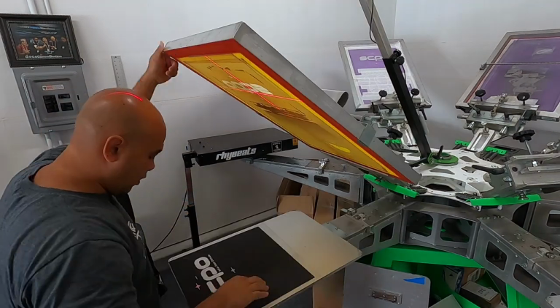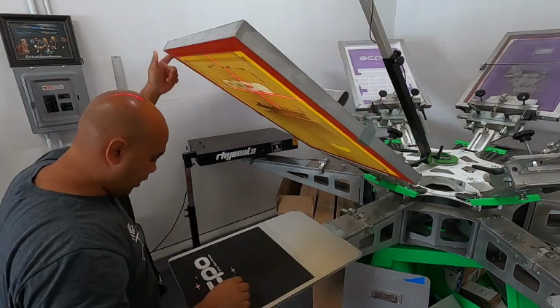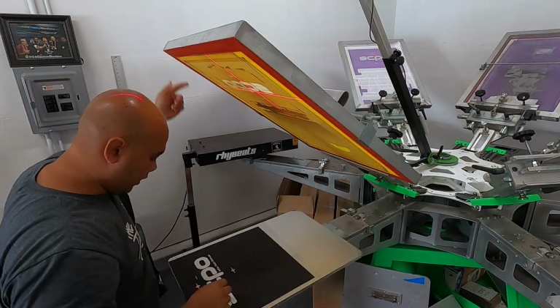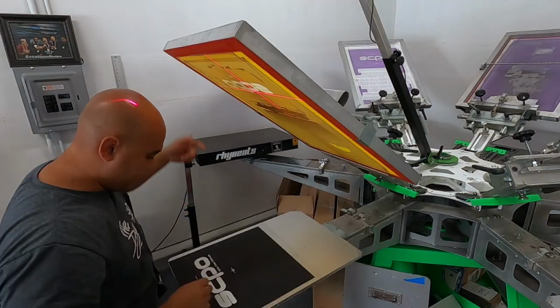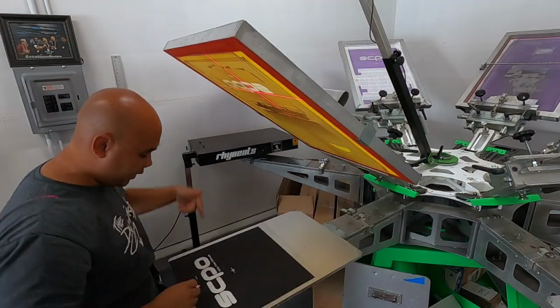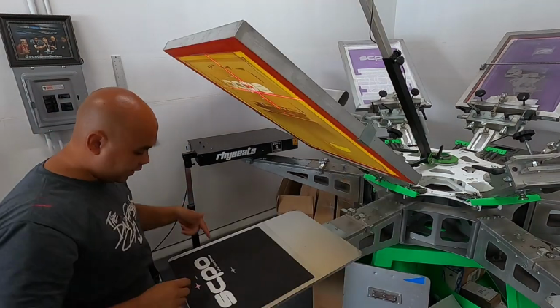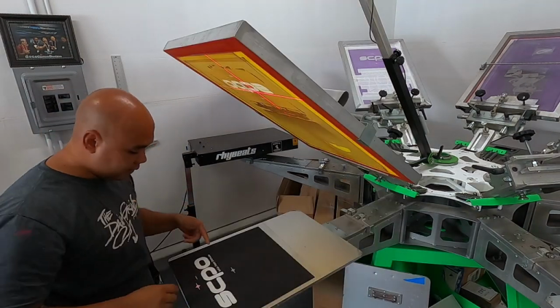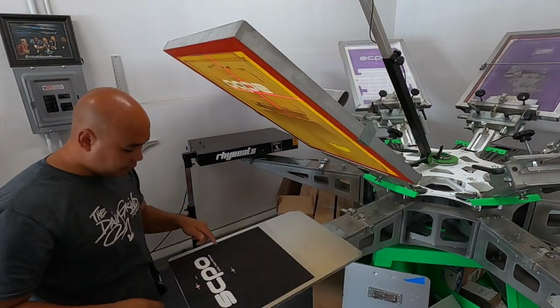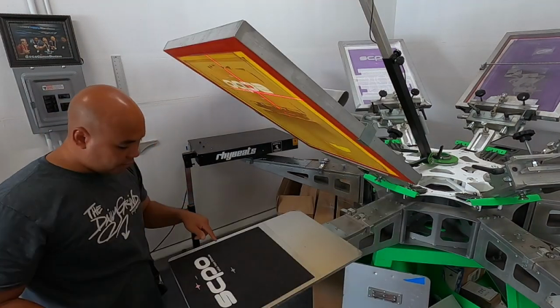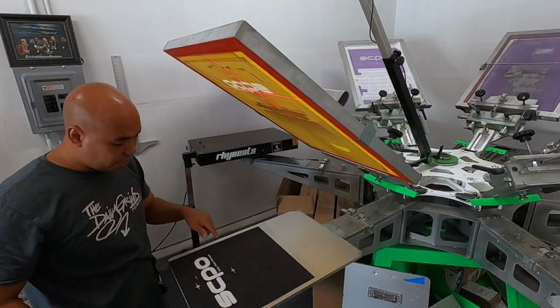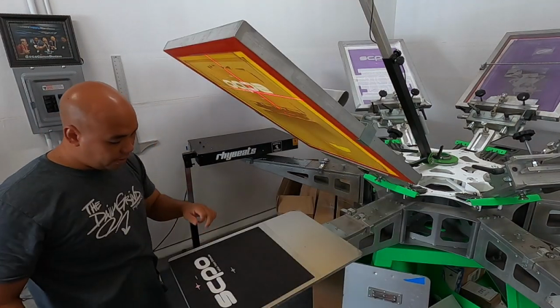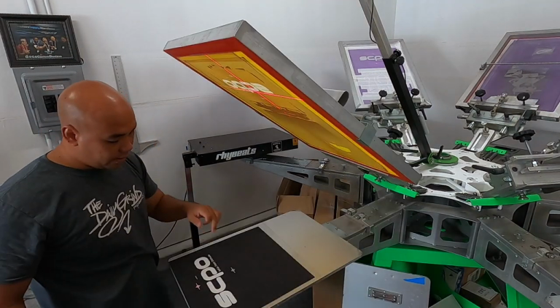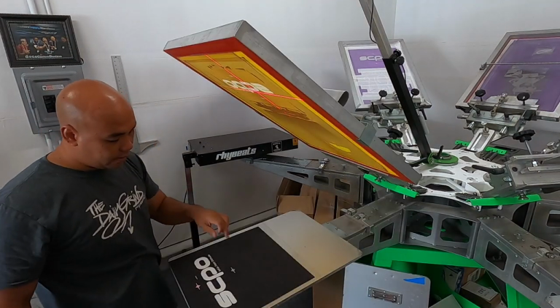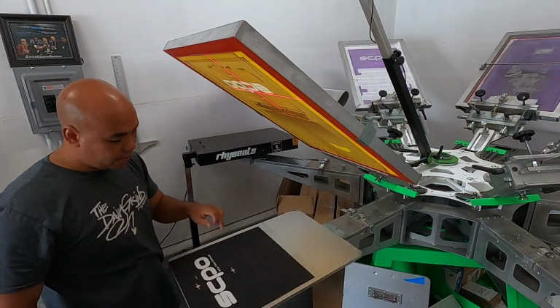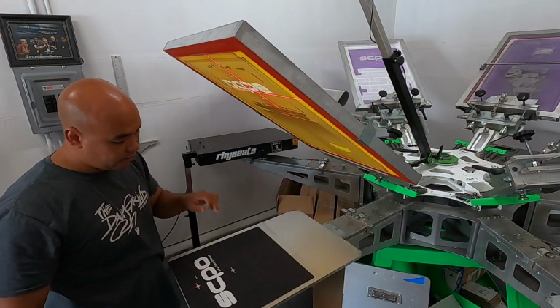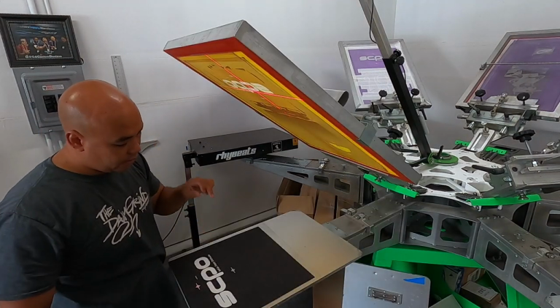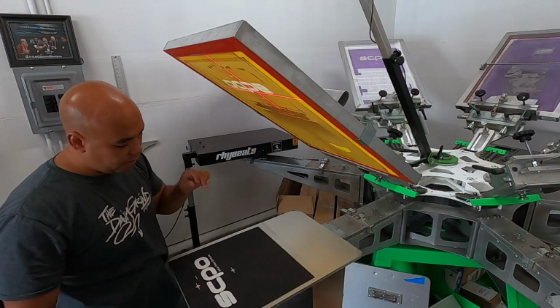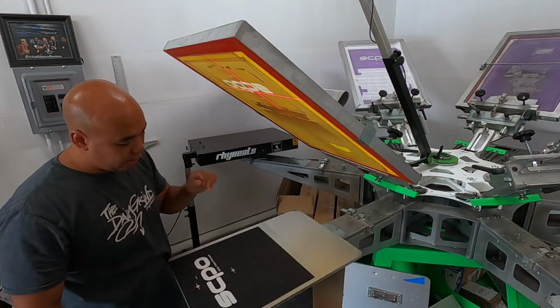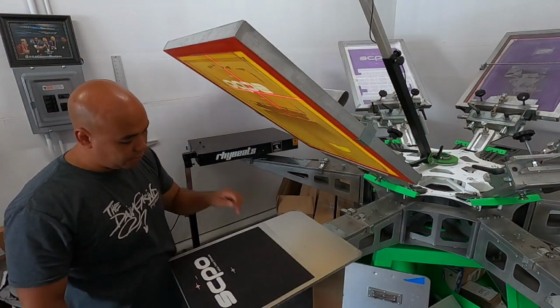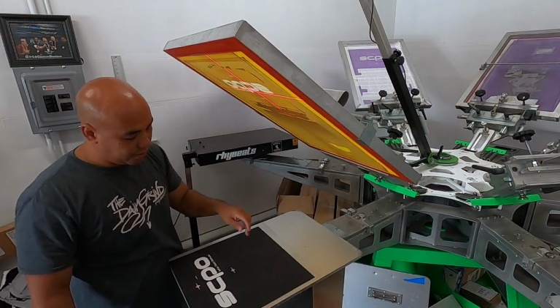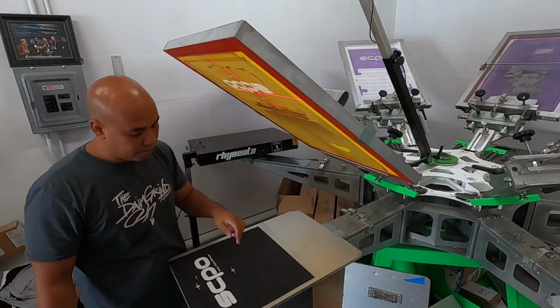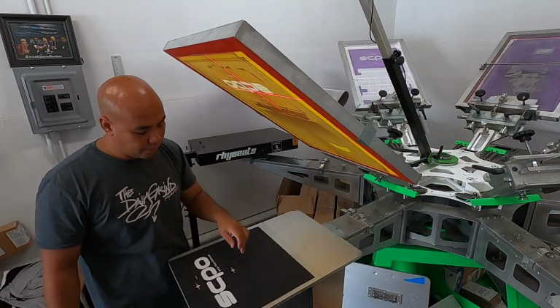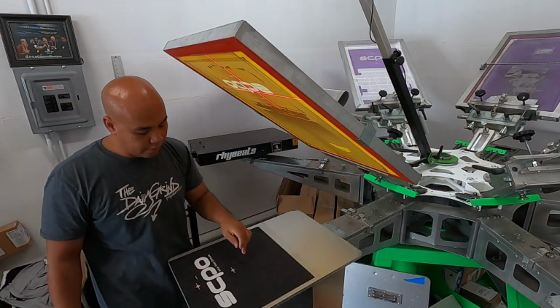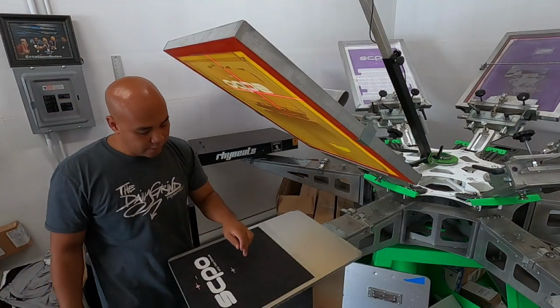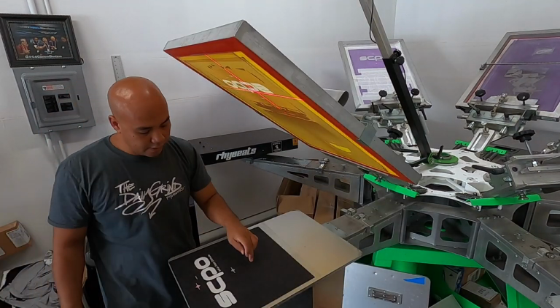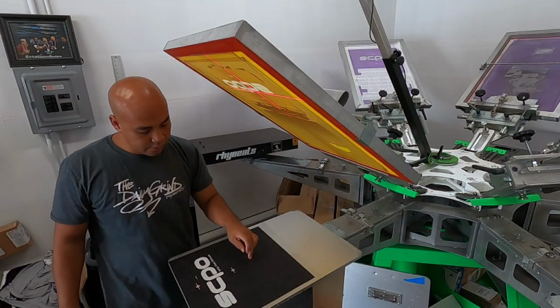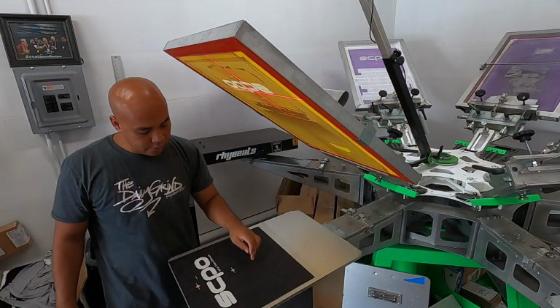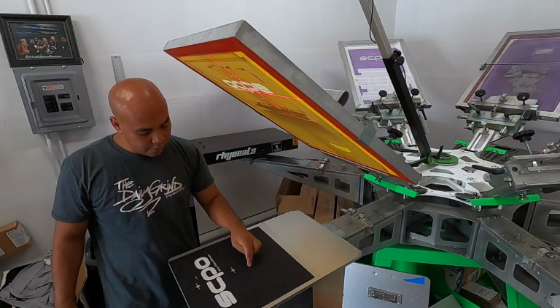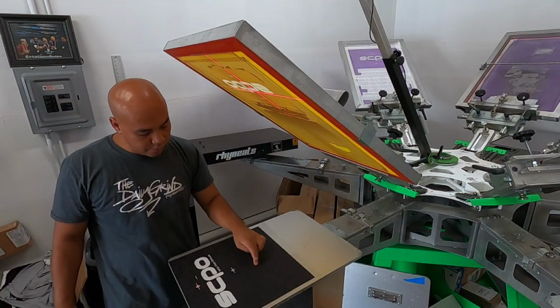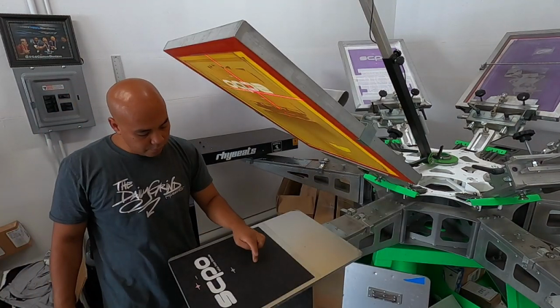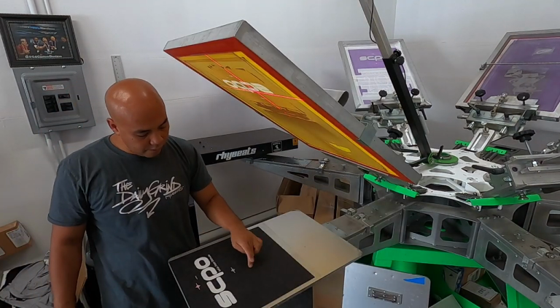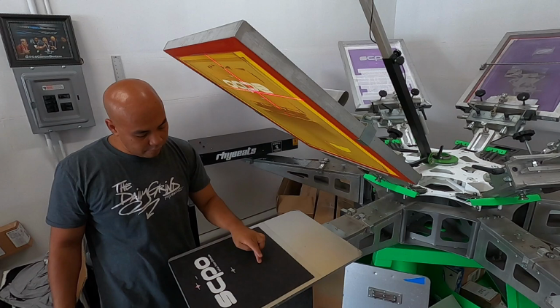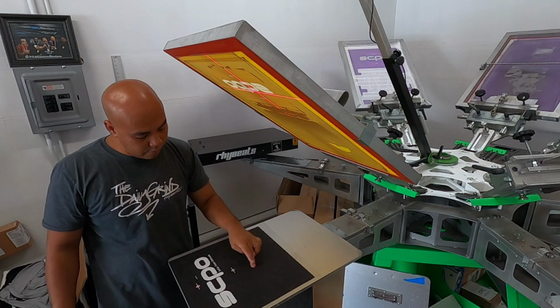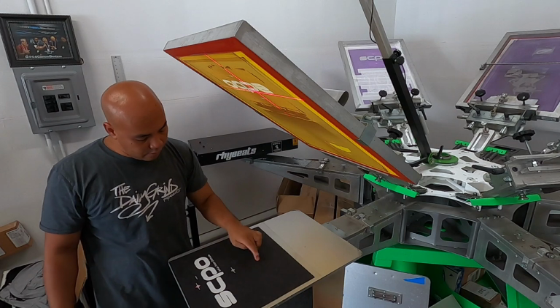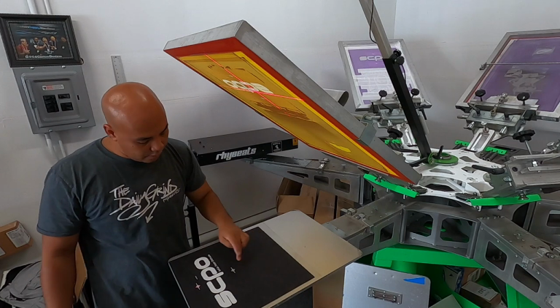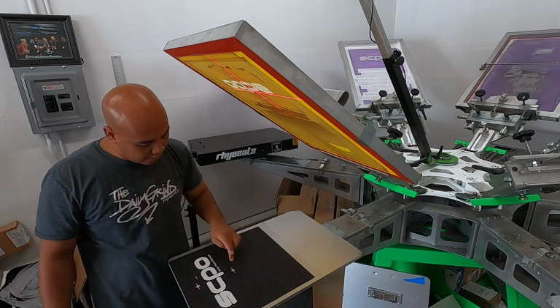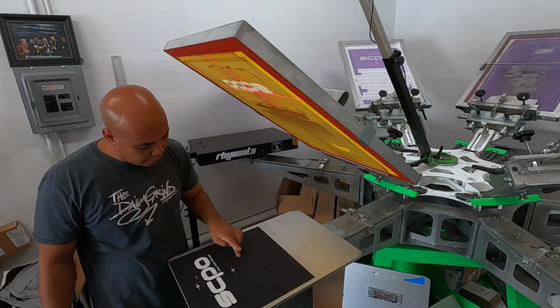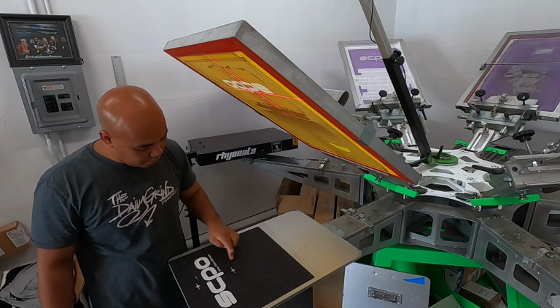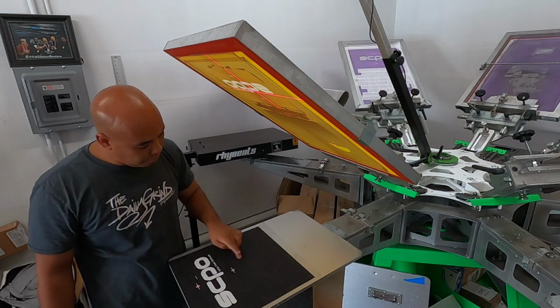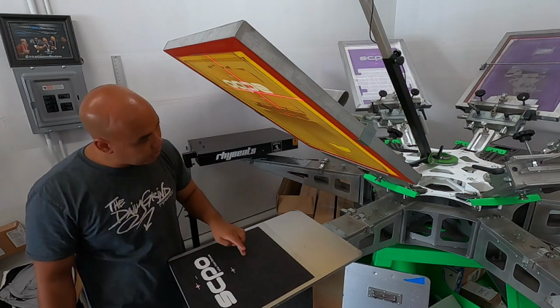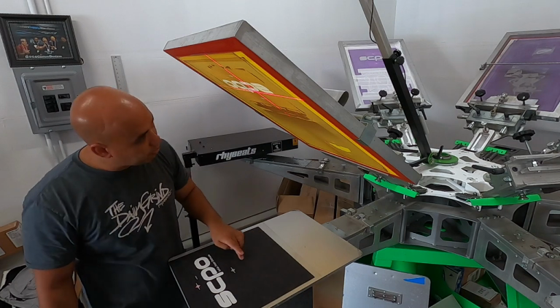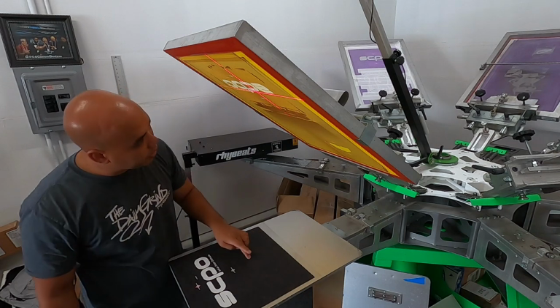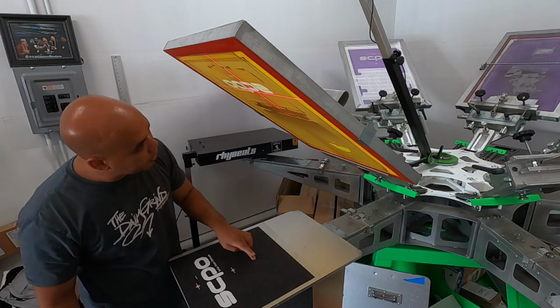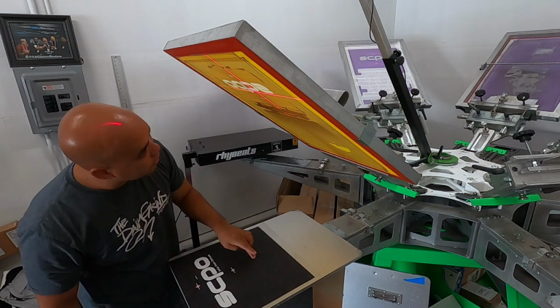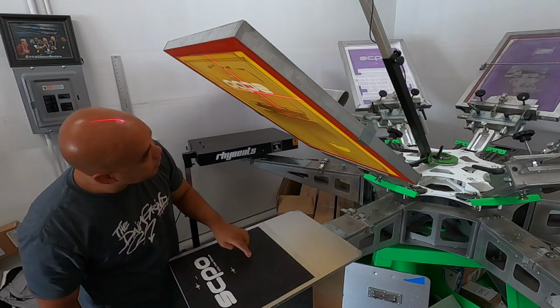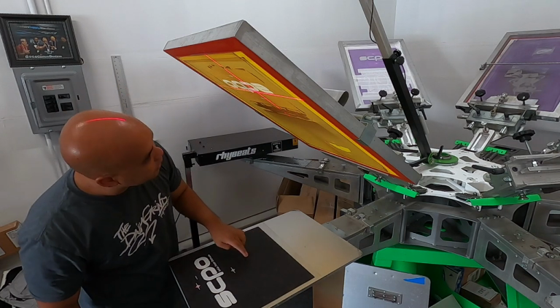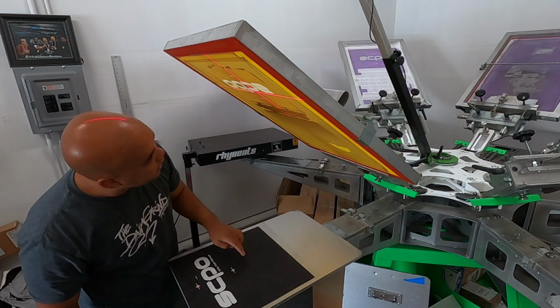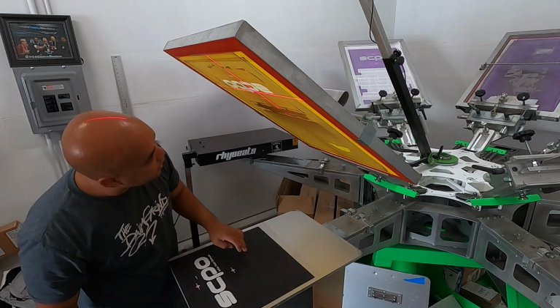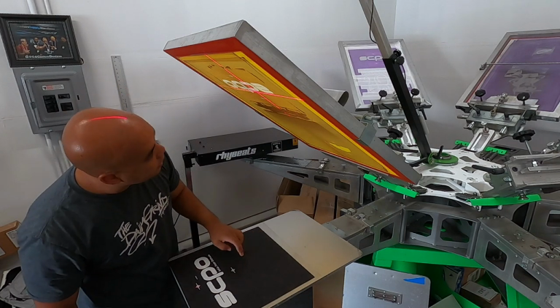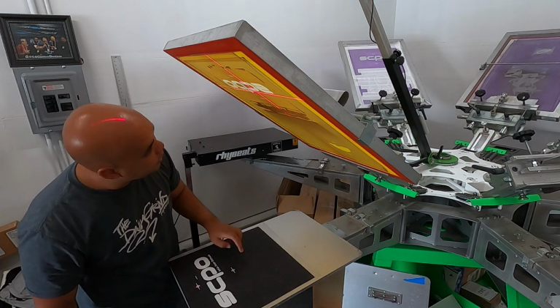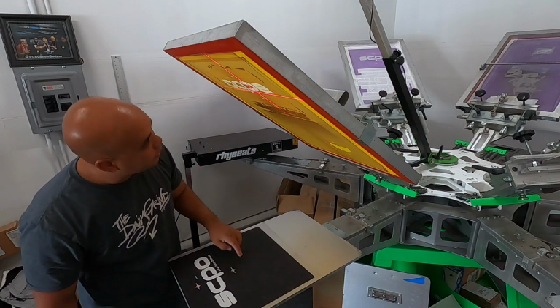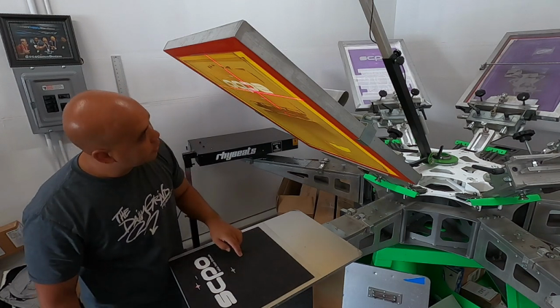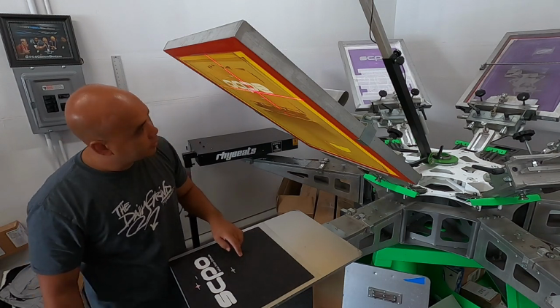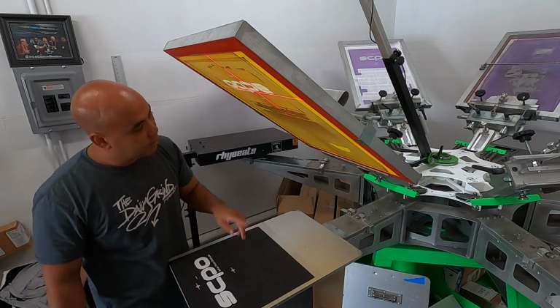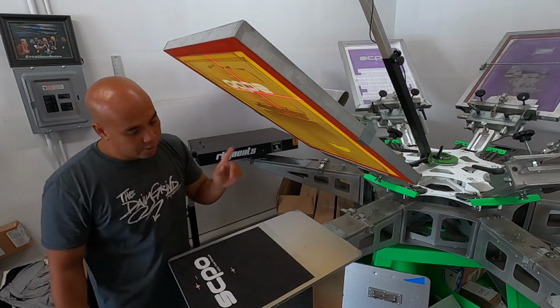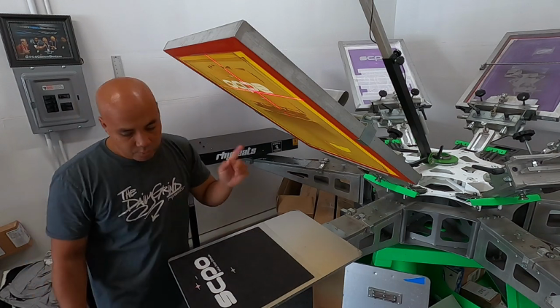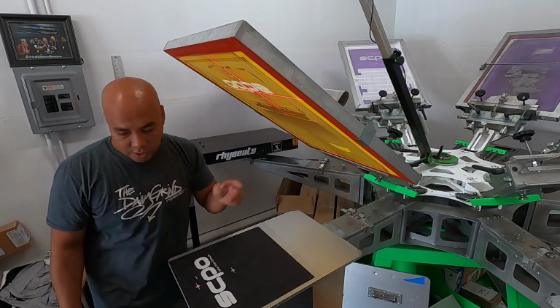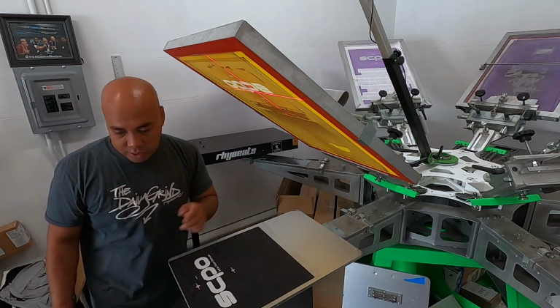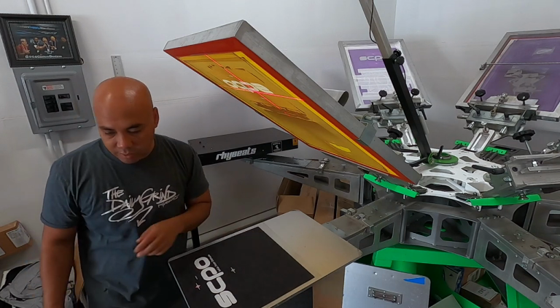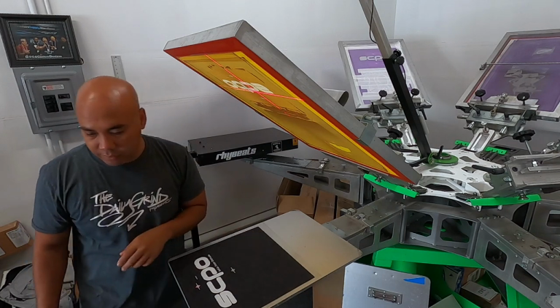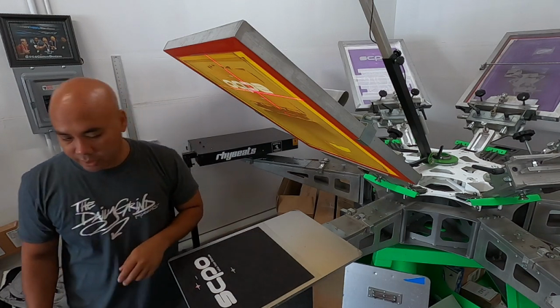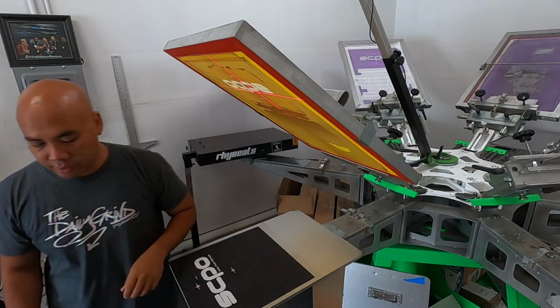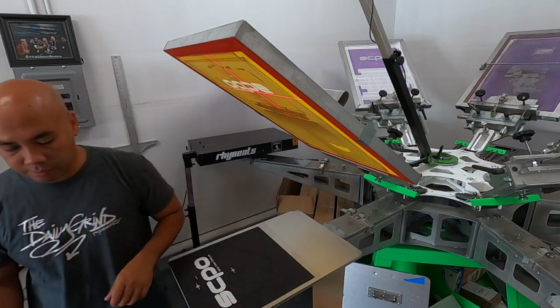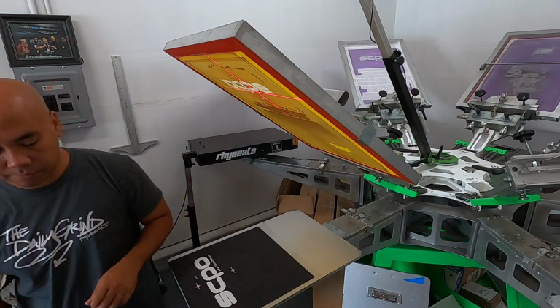You can see that's our under base. Especially with the test you can see we have a little bit of pinholes here — we're gonna cover that up.